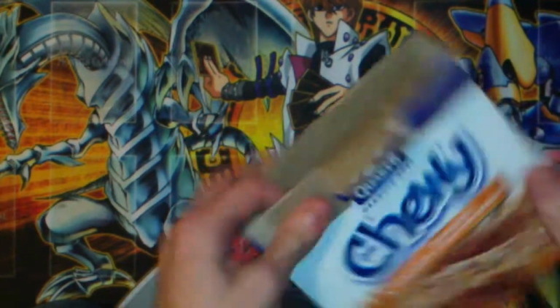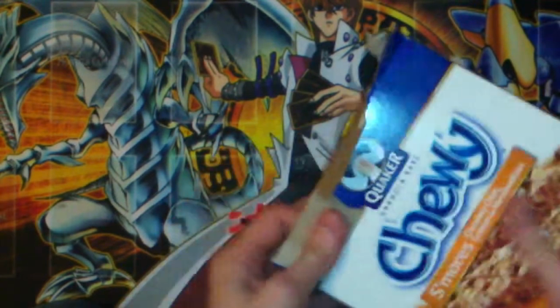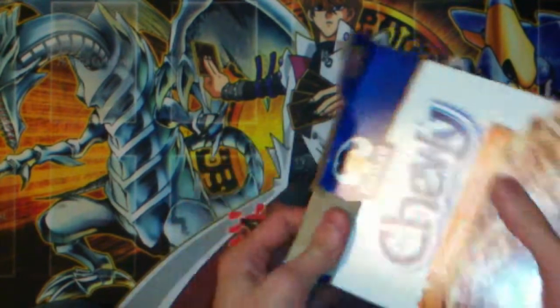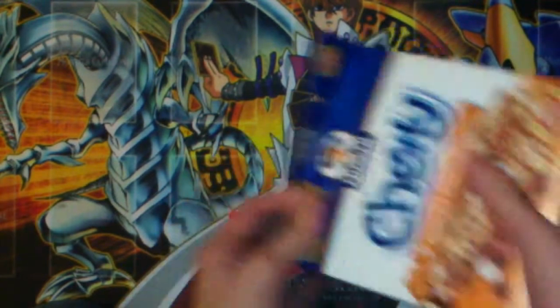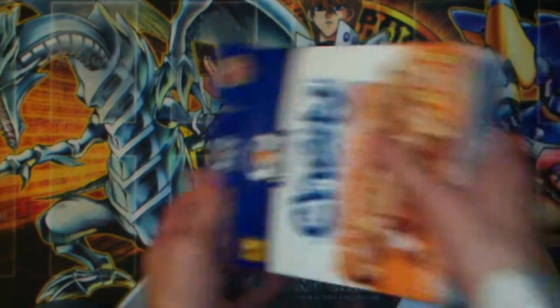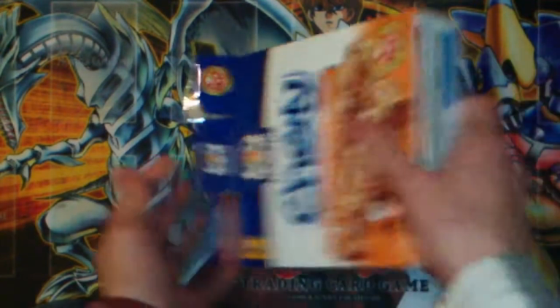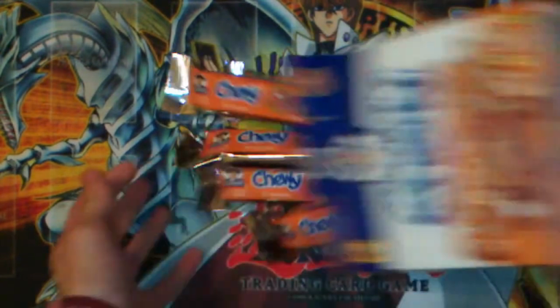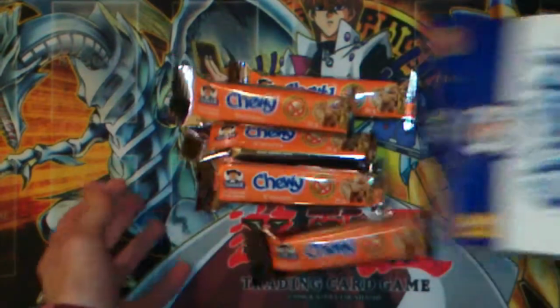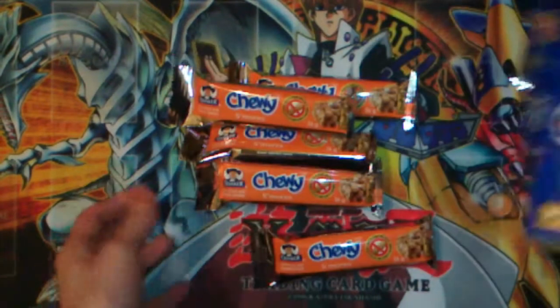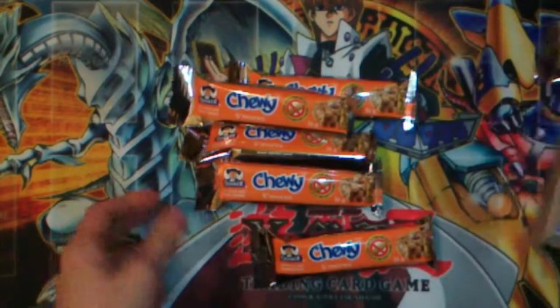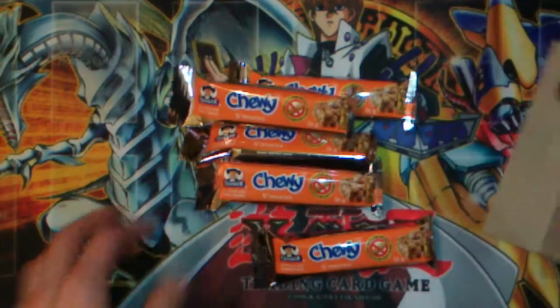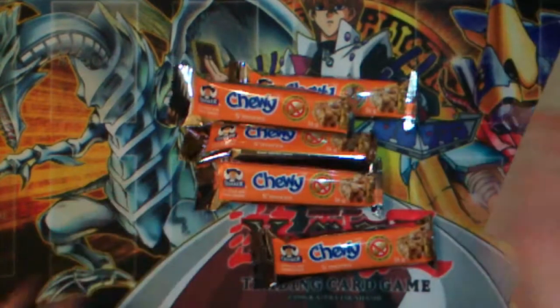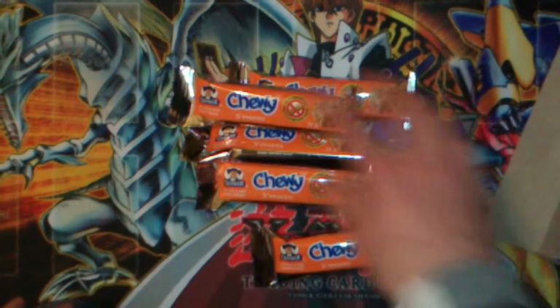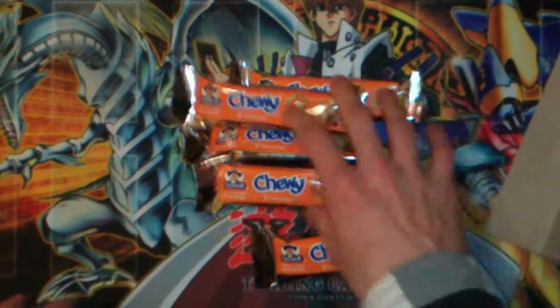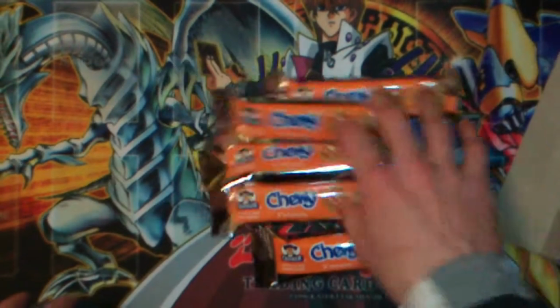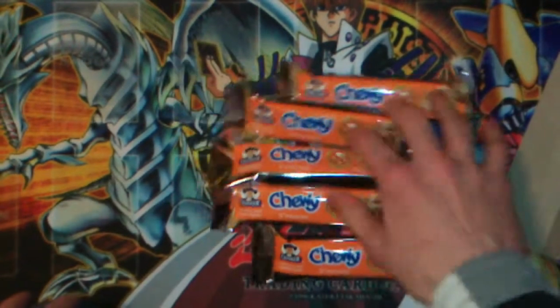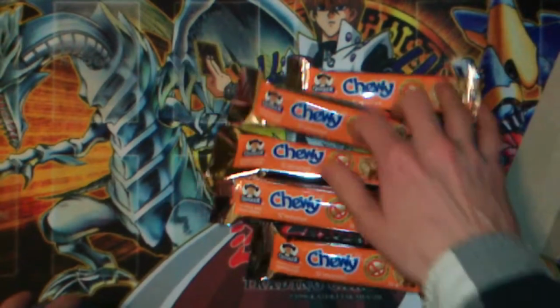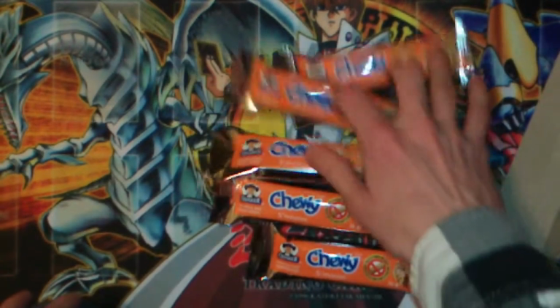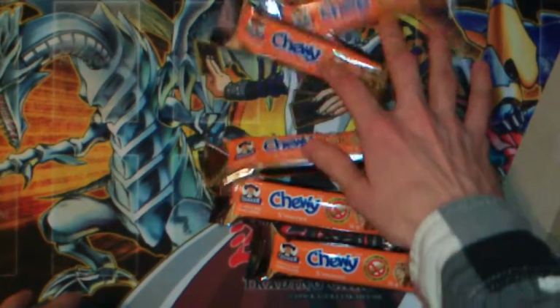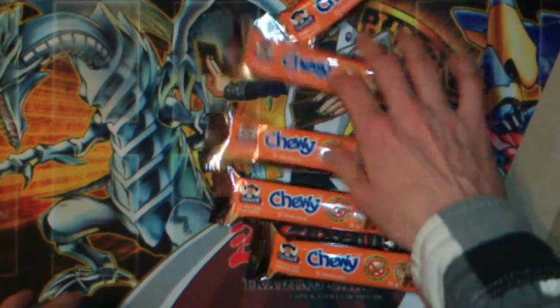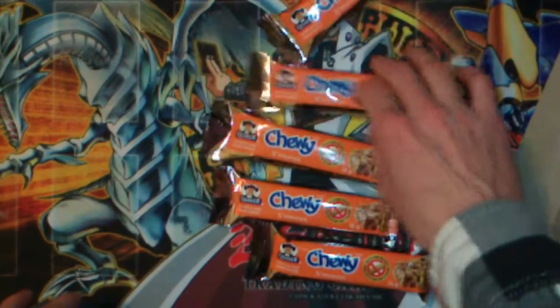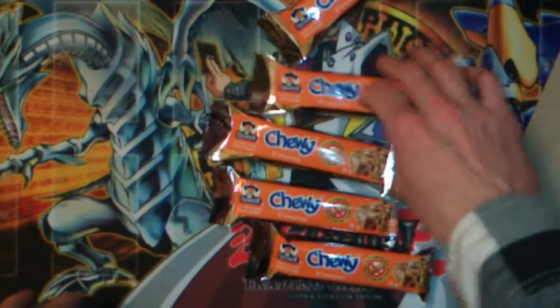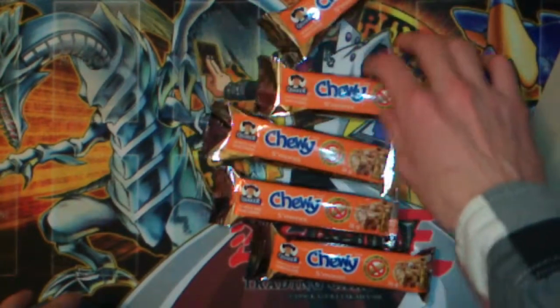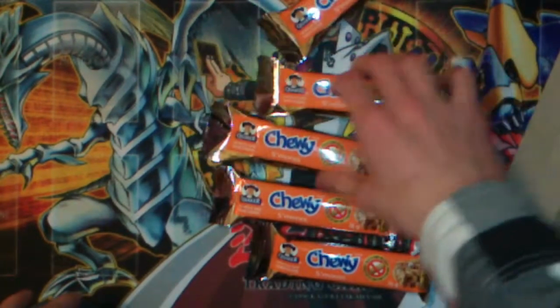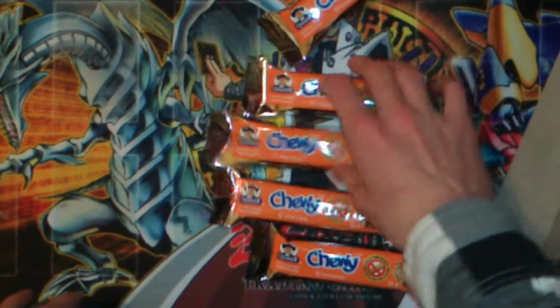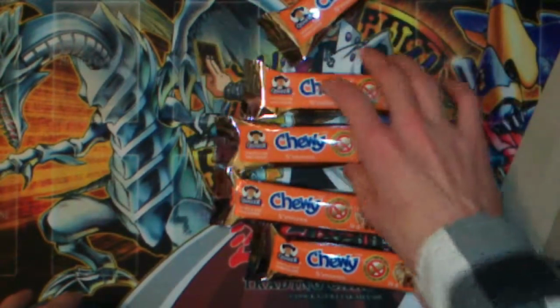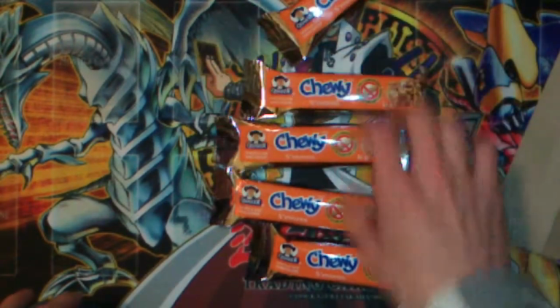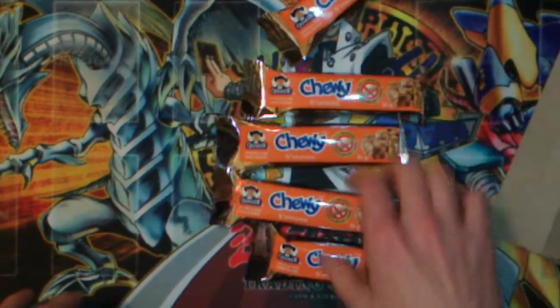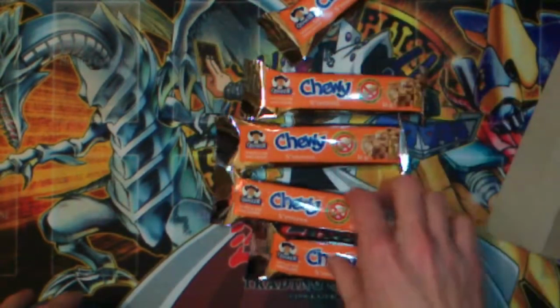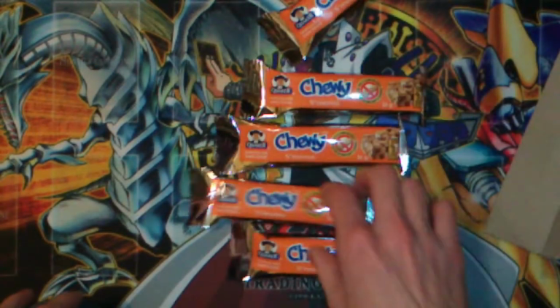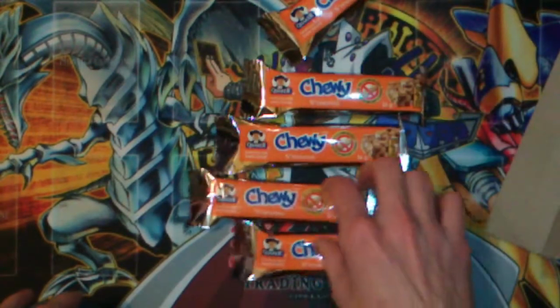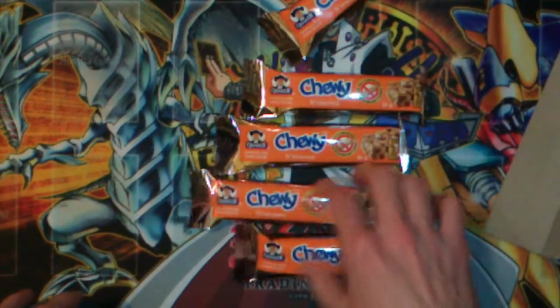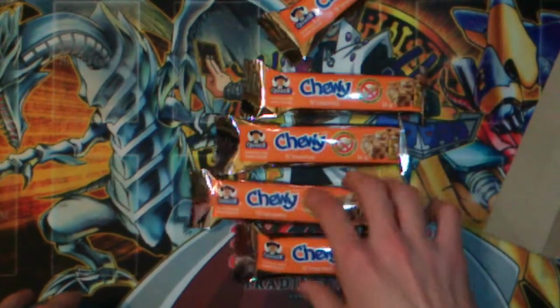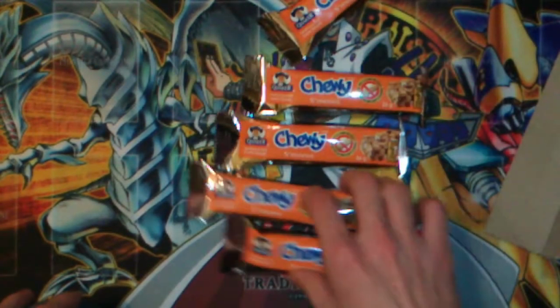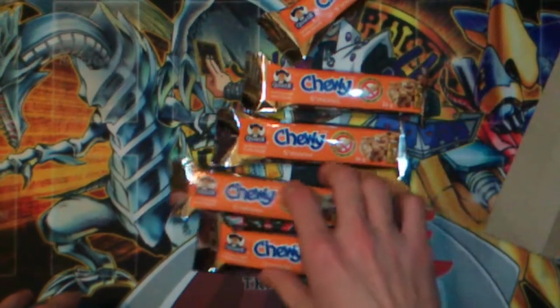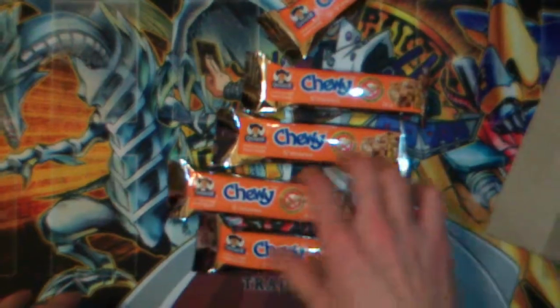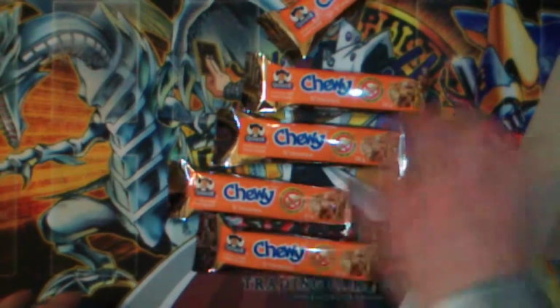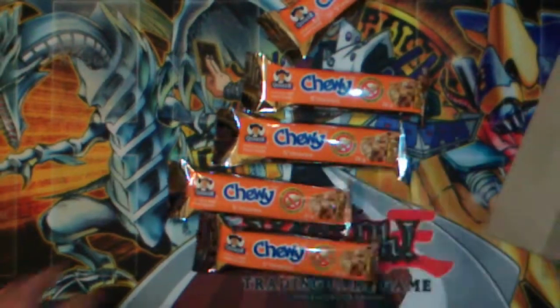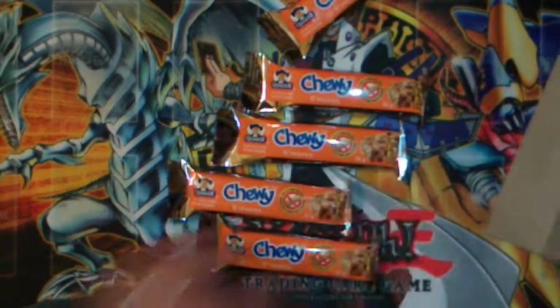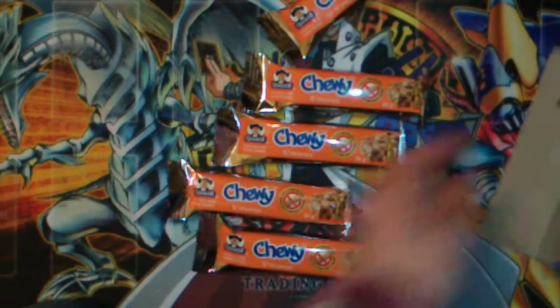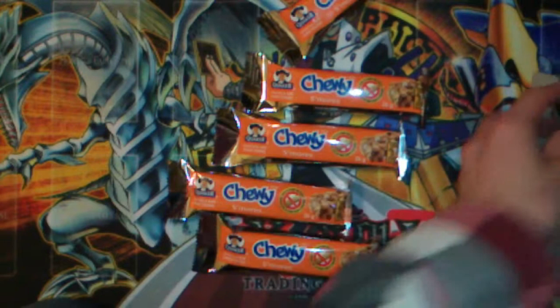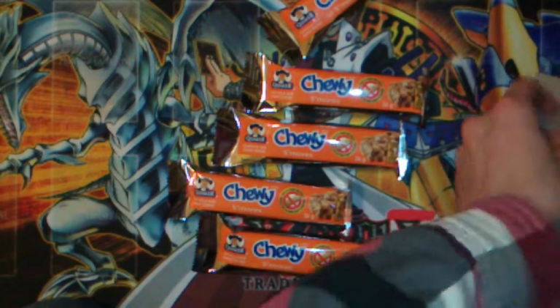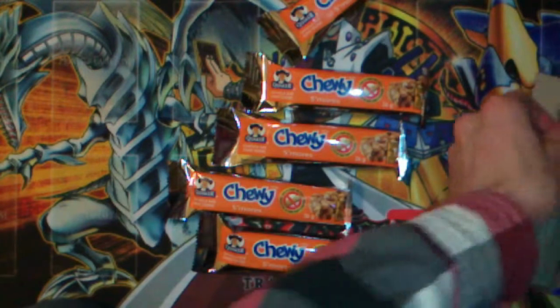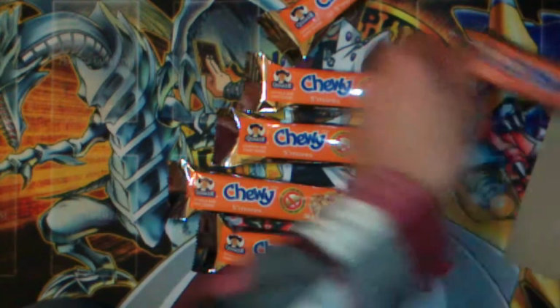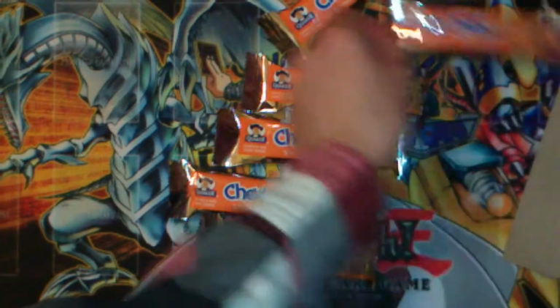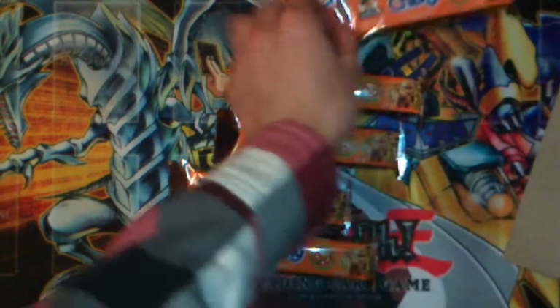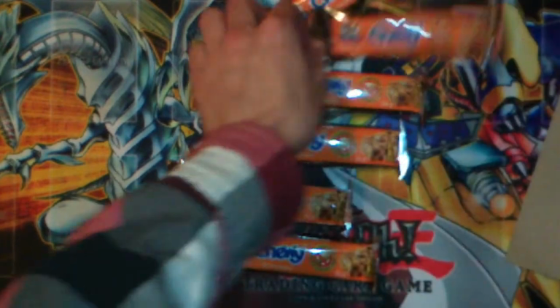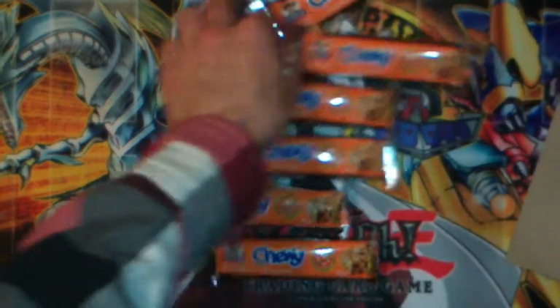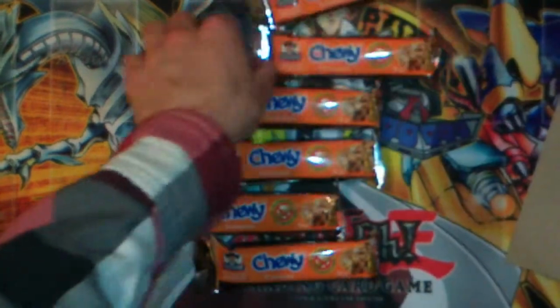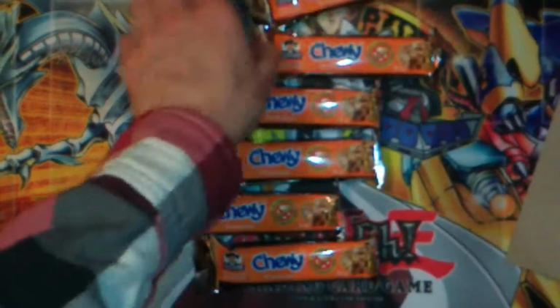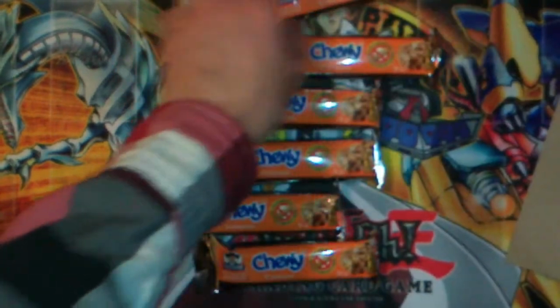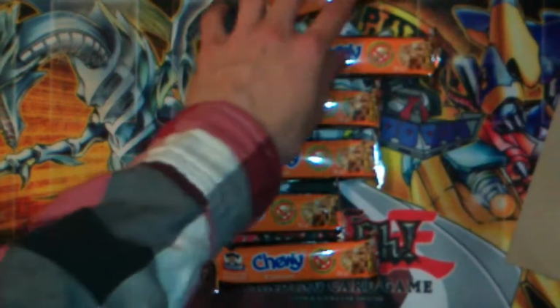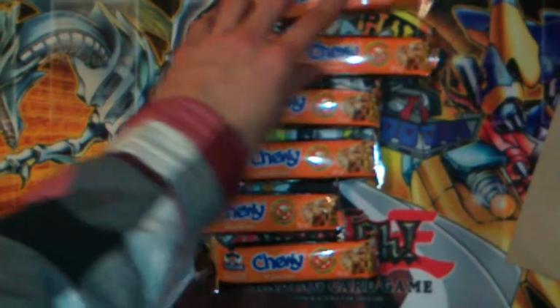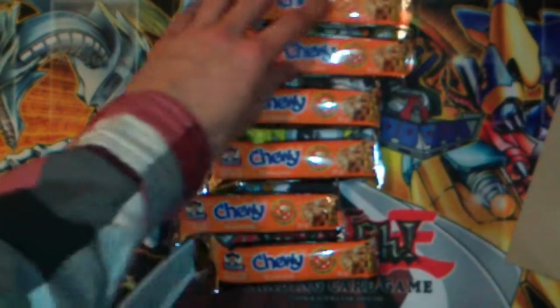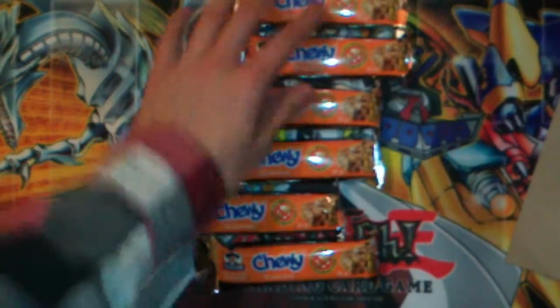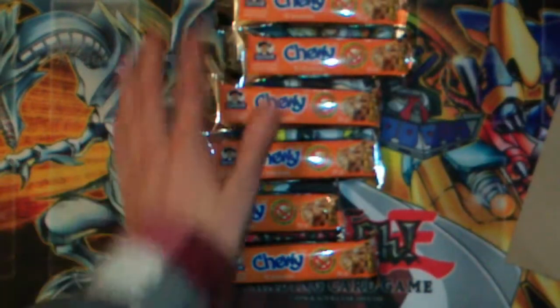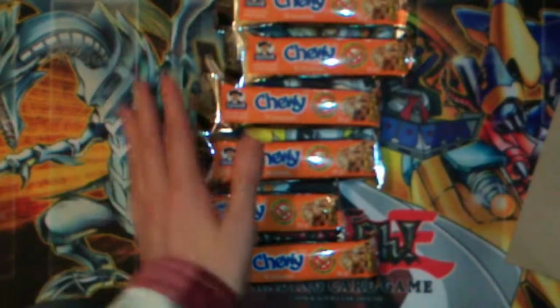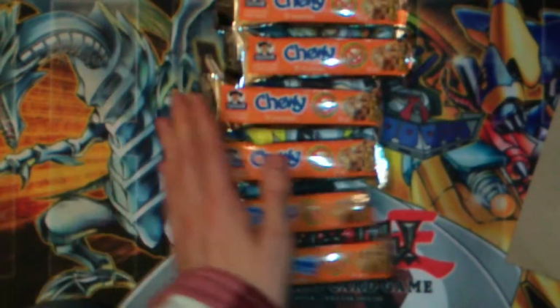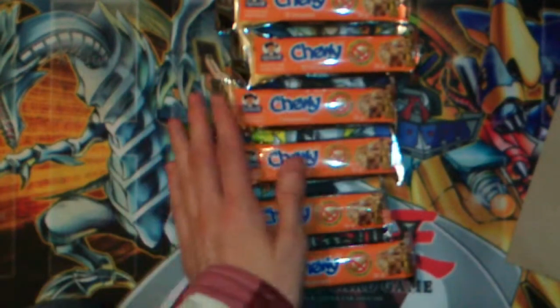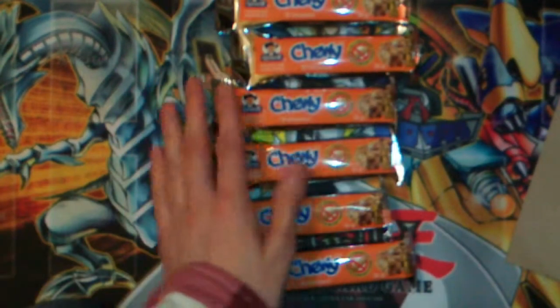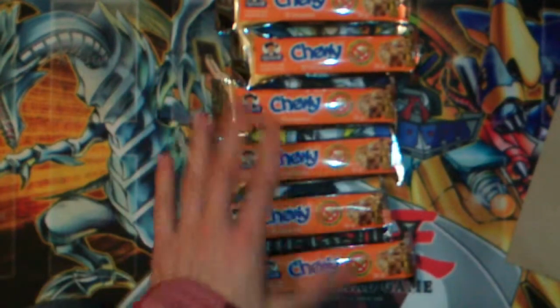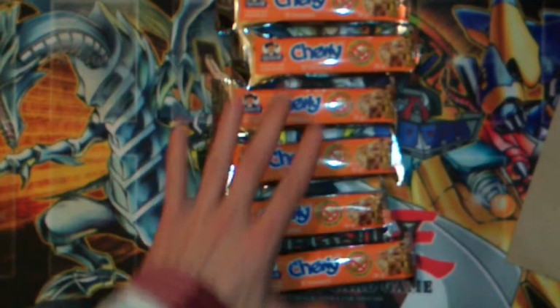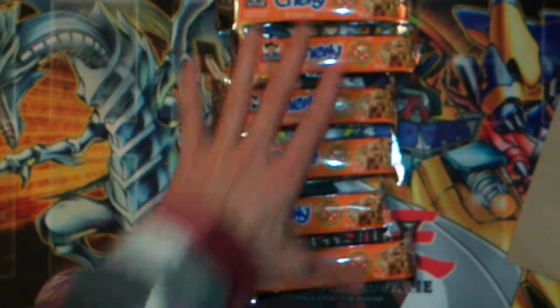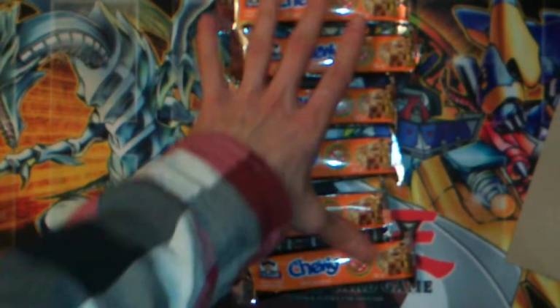Alright, so what I got here — it's all the same flavor. That's only five. Oh, there's the sixth one. Alright.